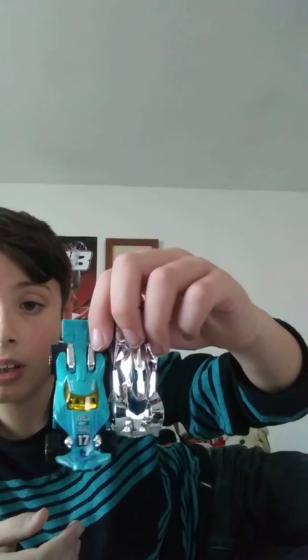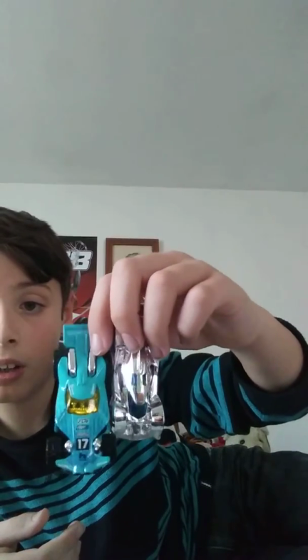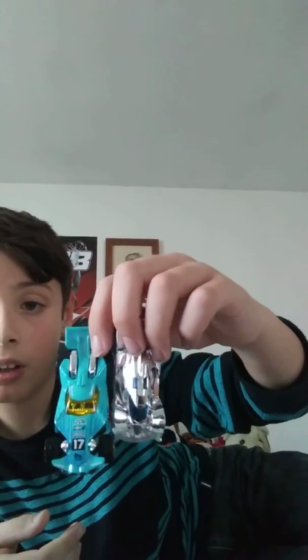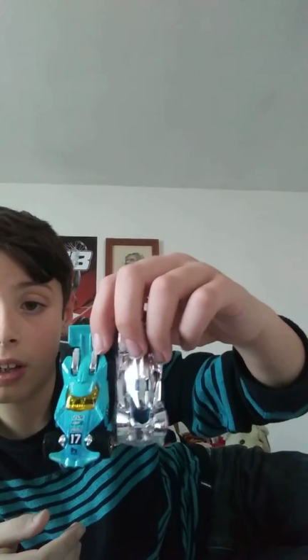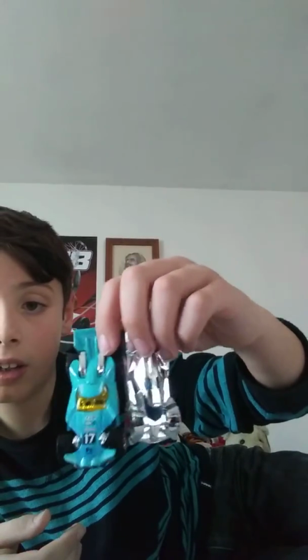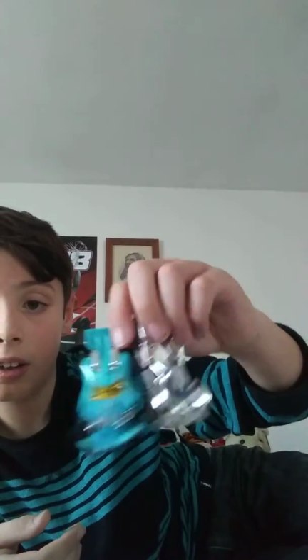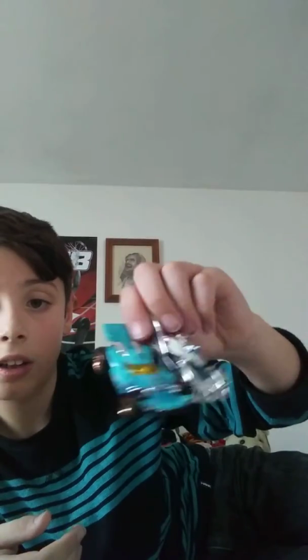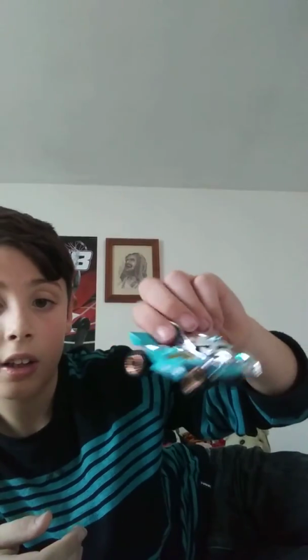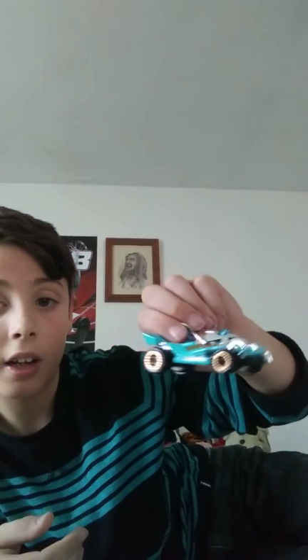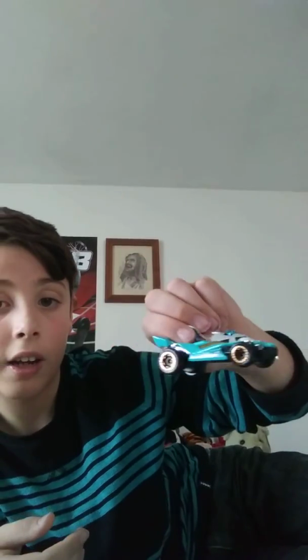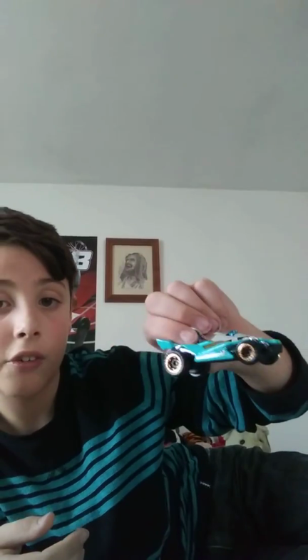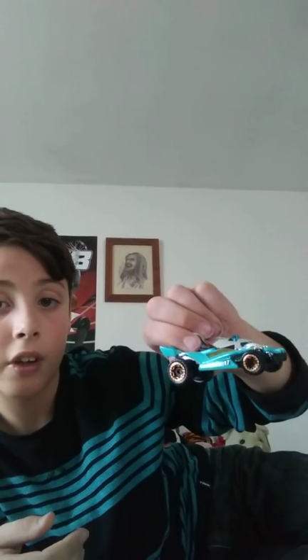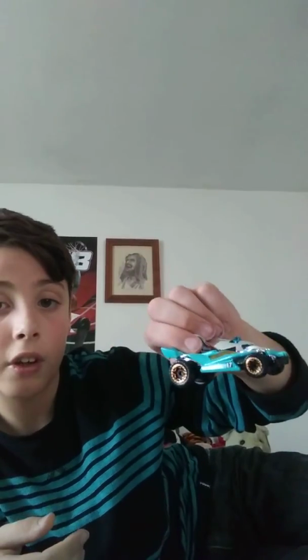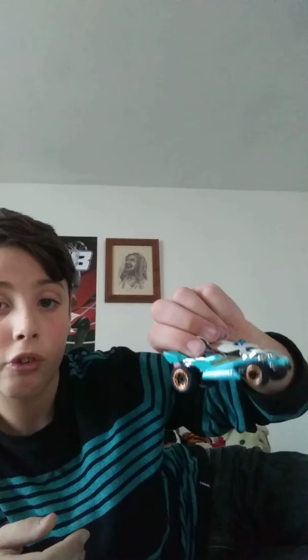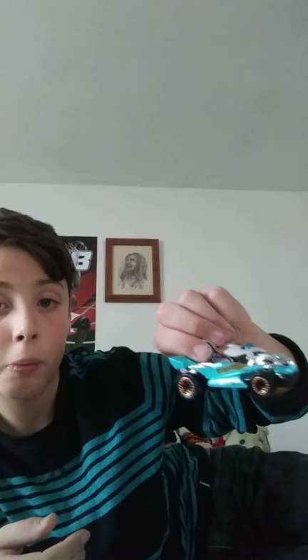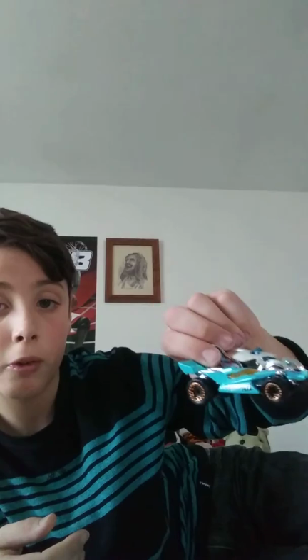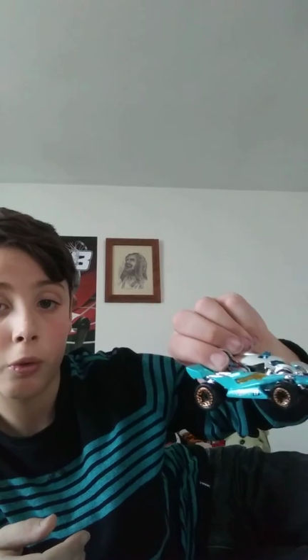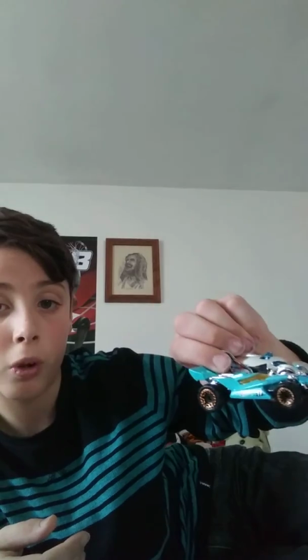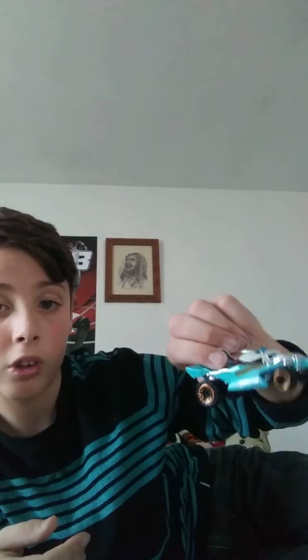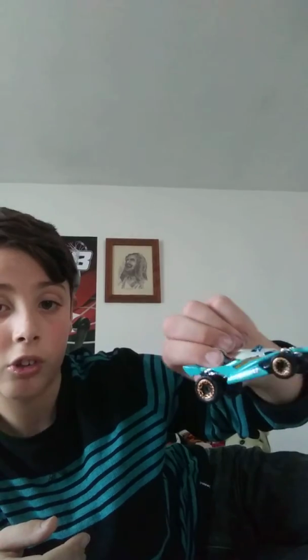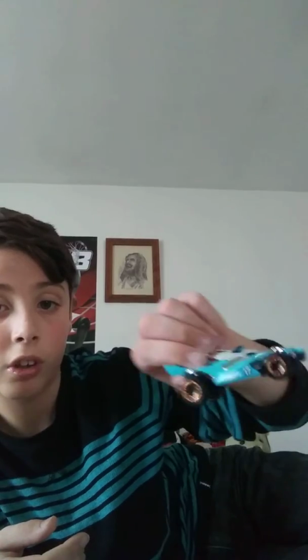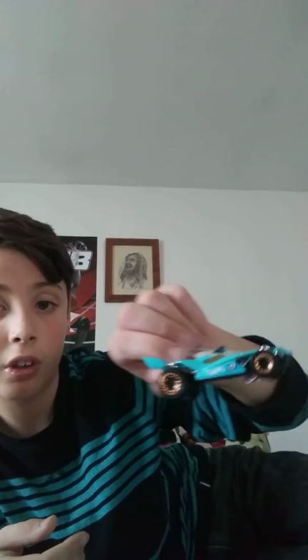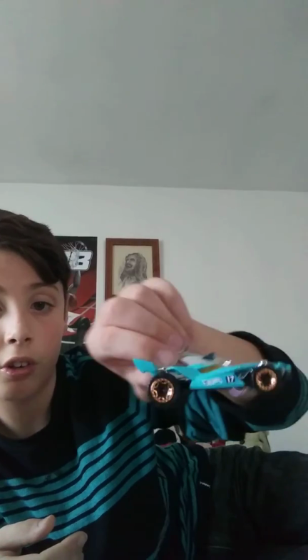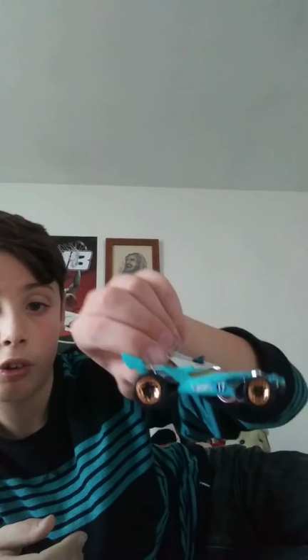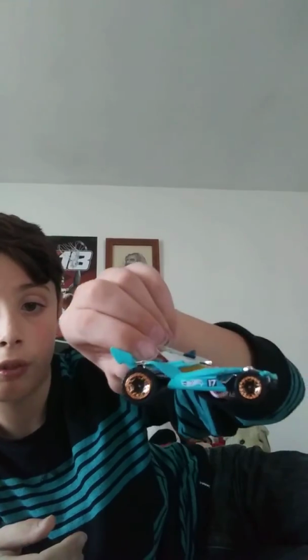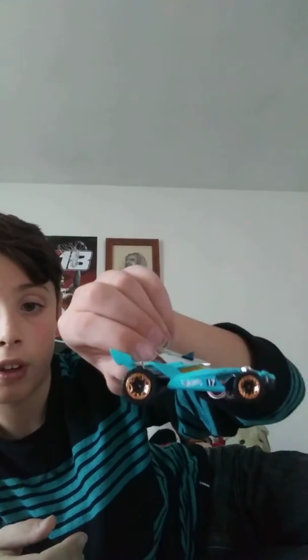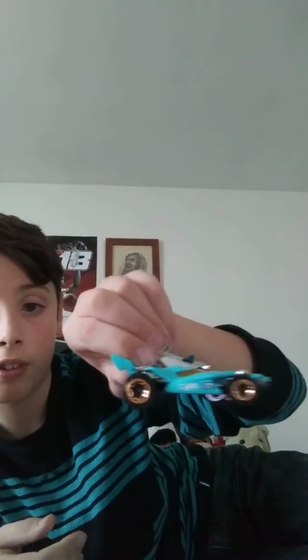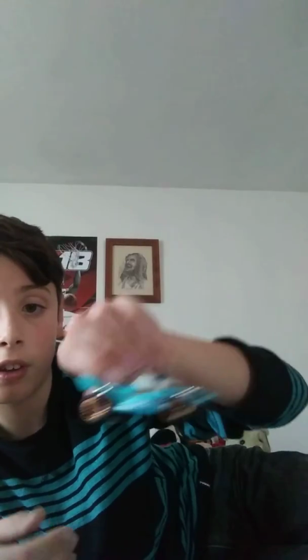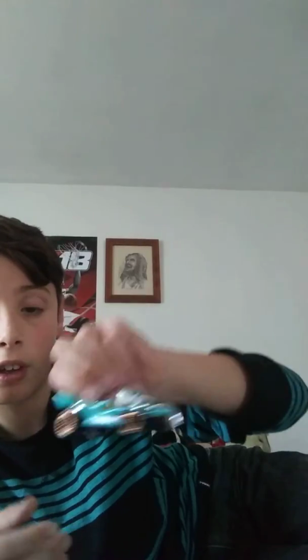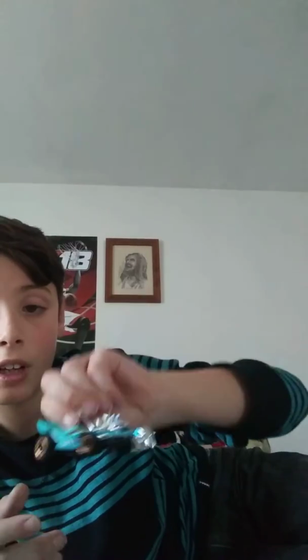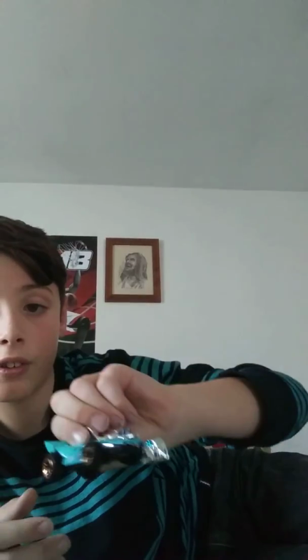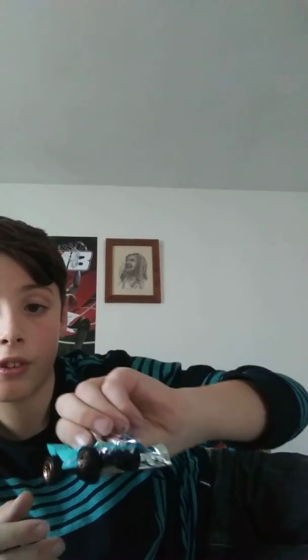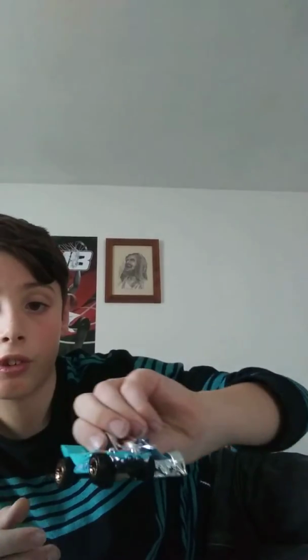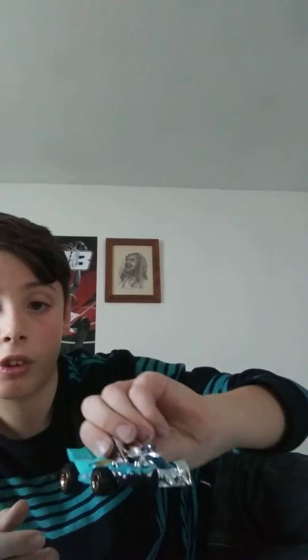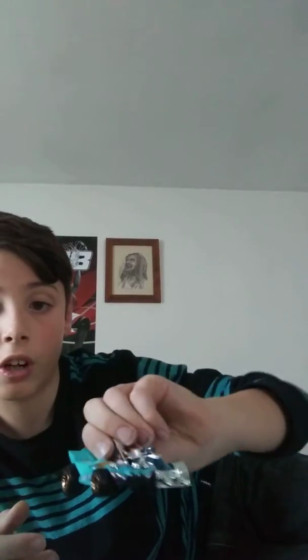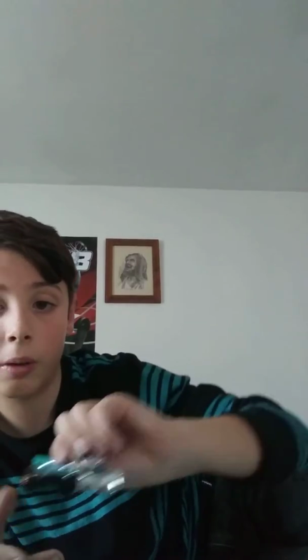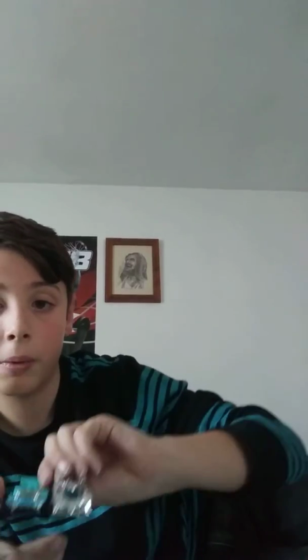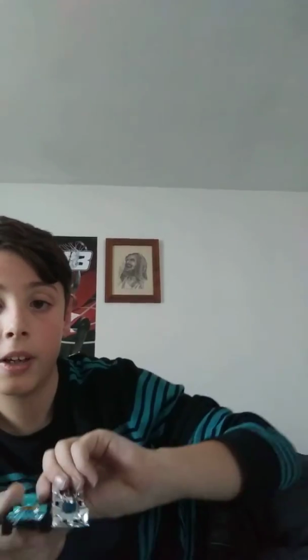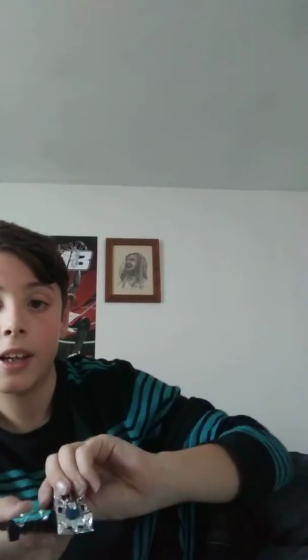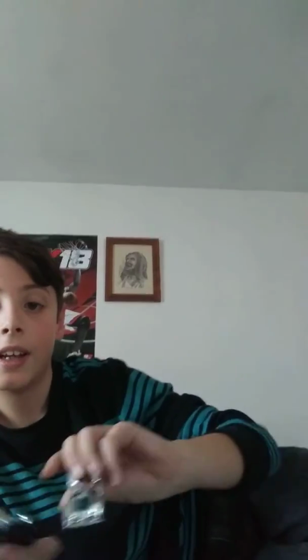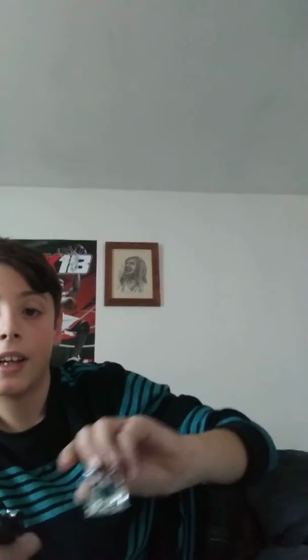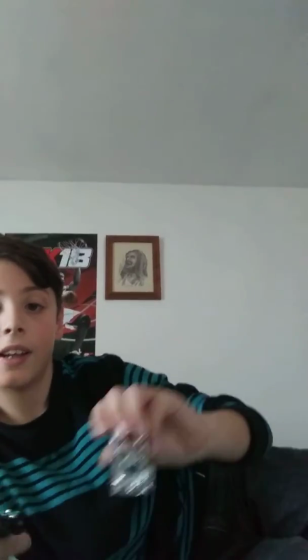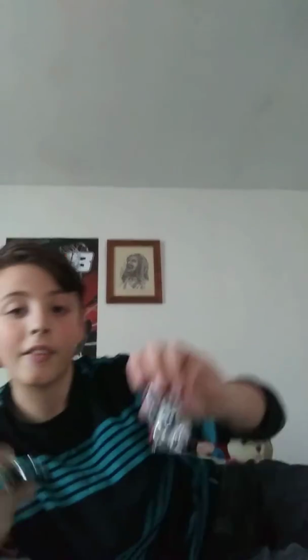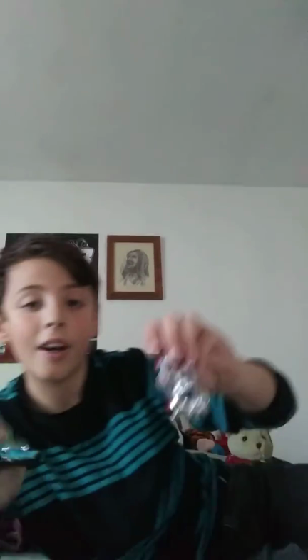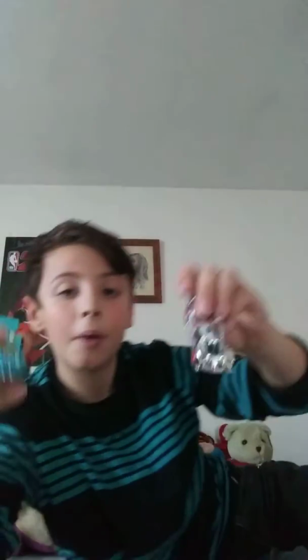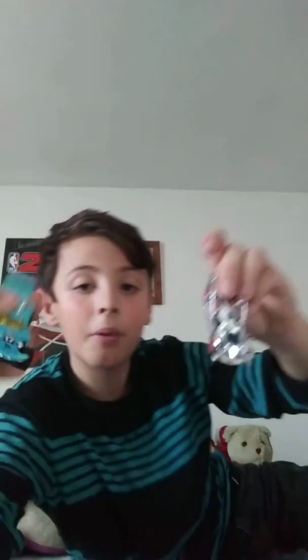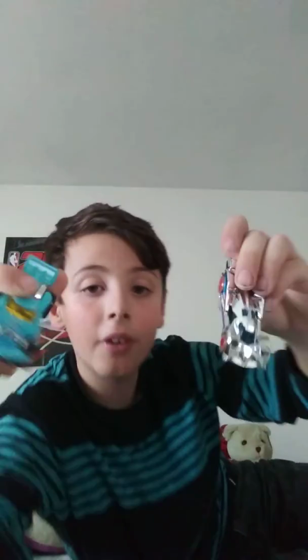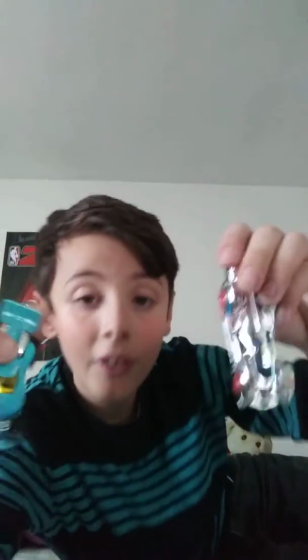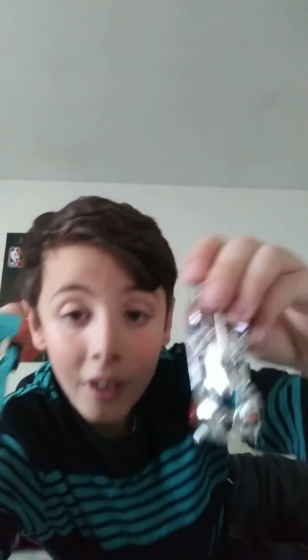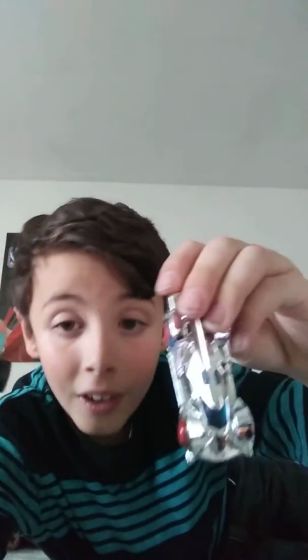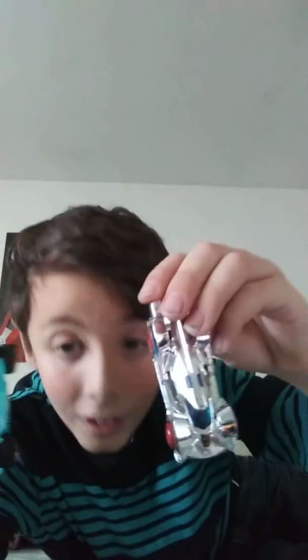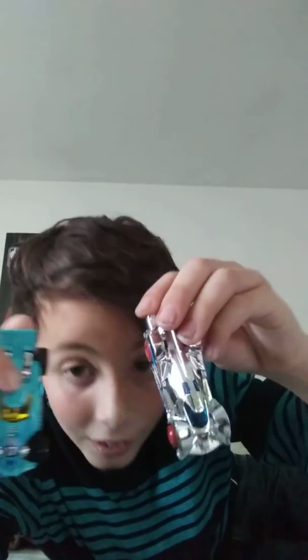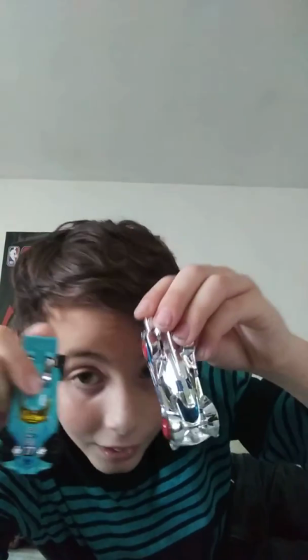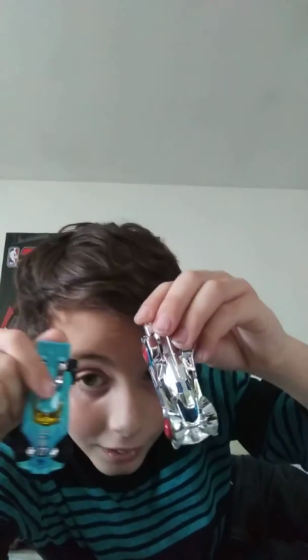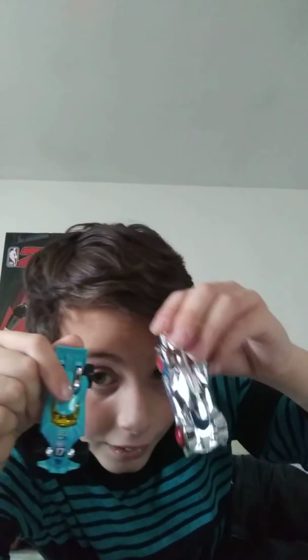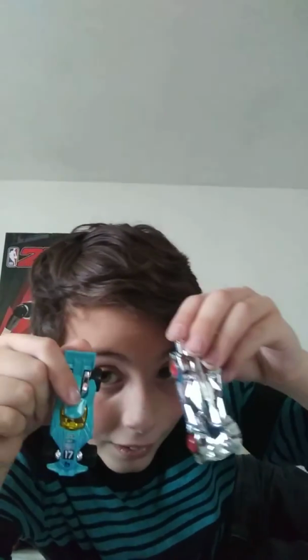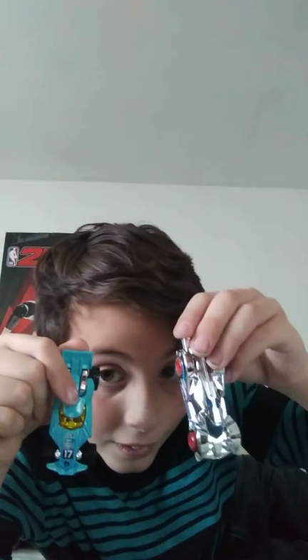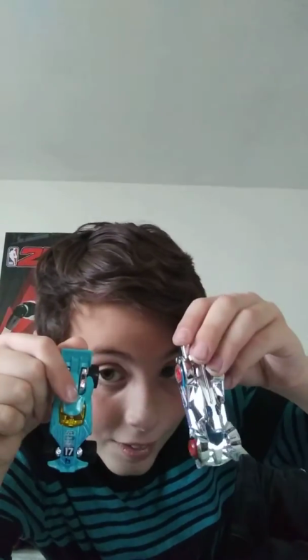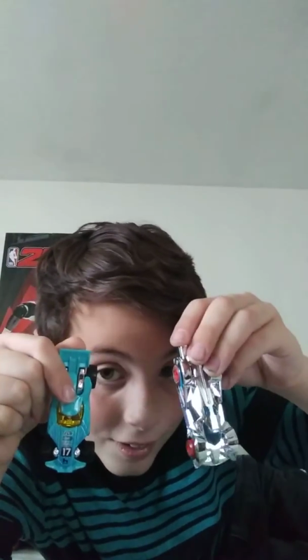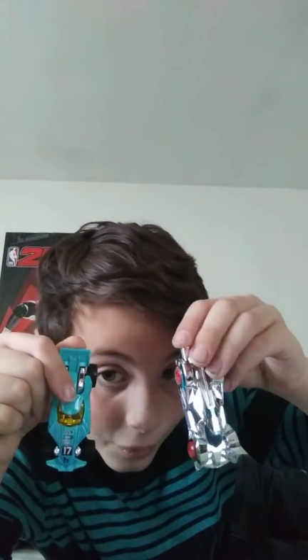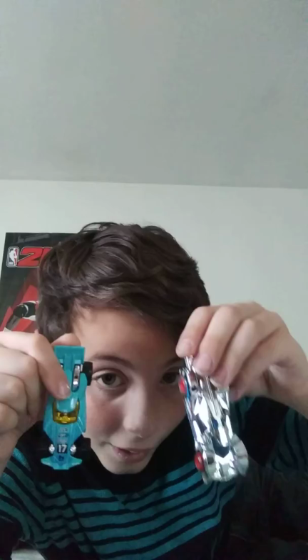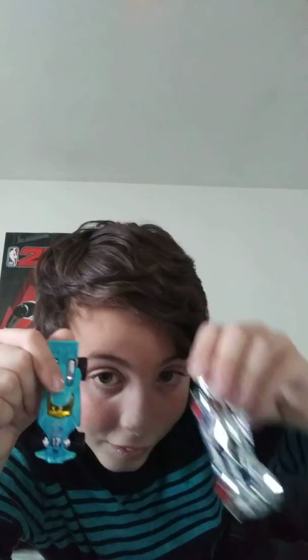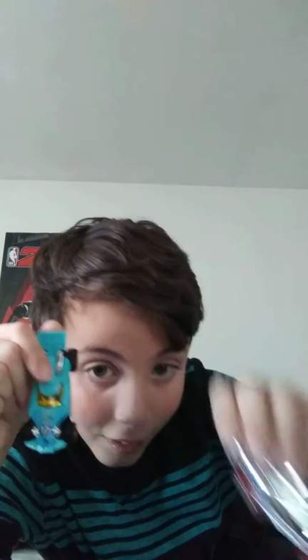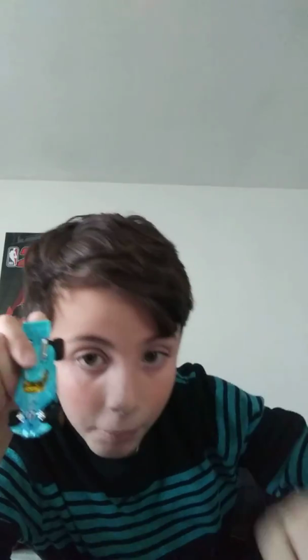And again guys, thank you so much for watching, don't forget to like and subscribe, and I will see you next time.